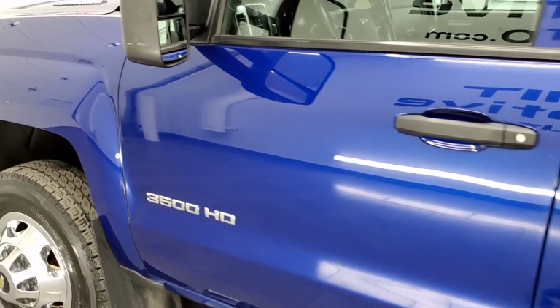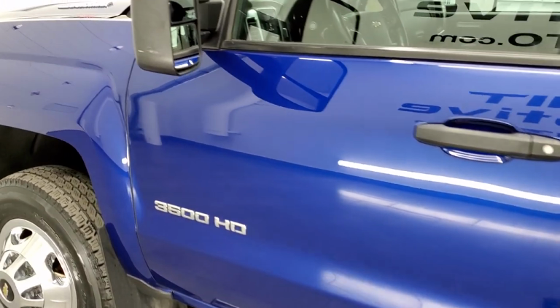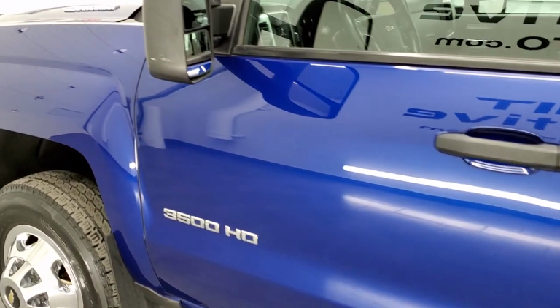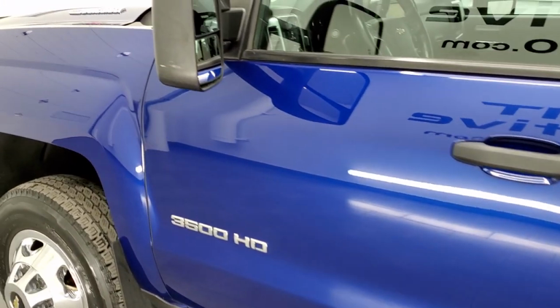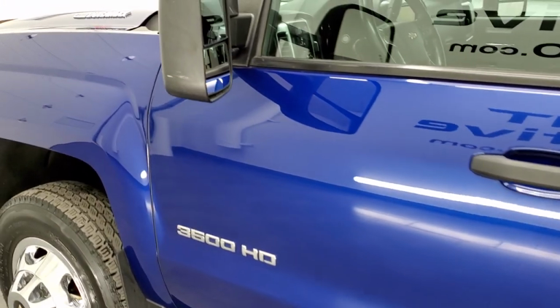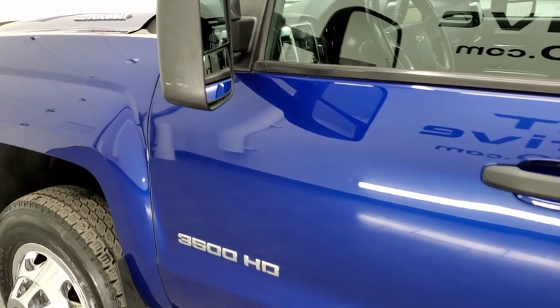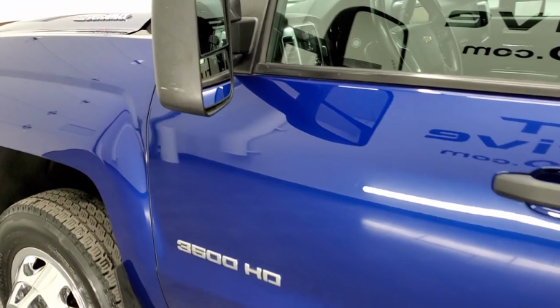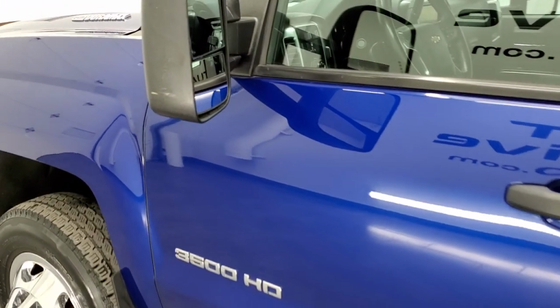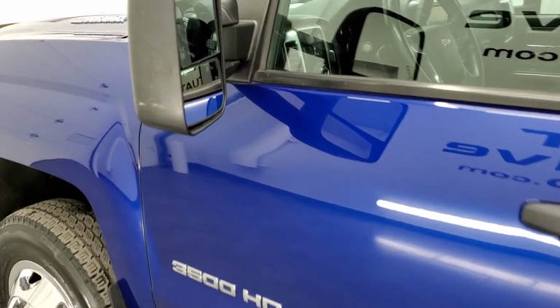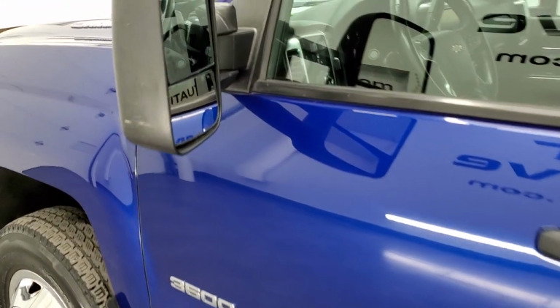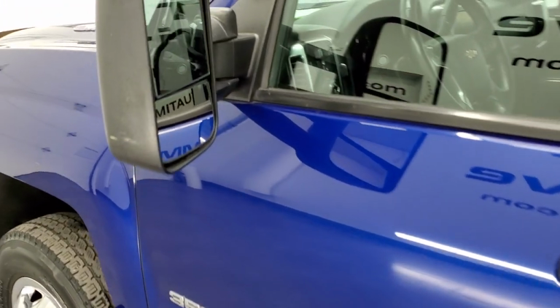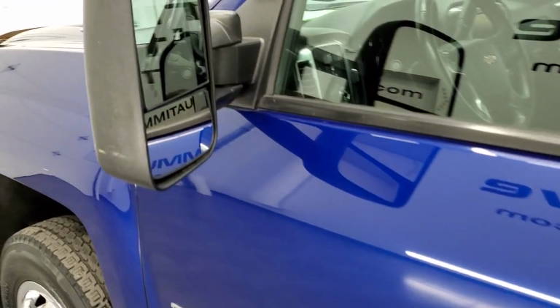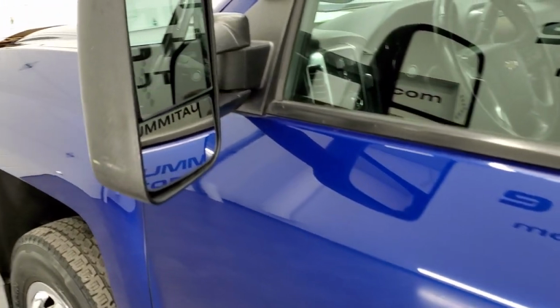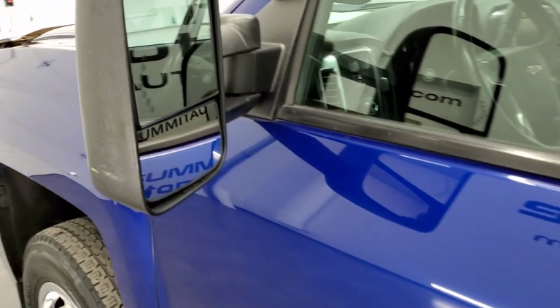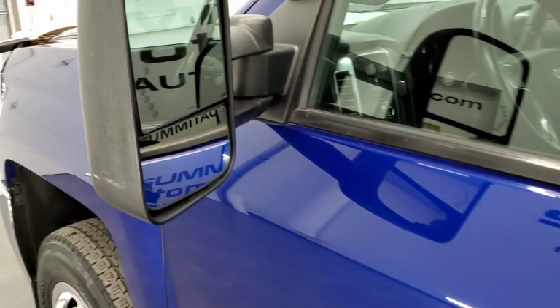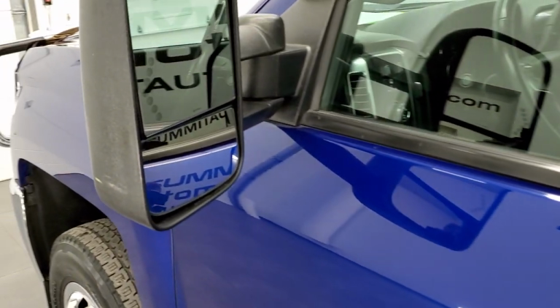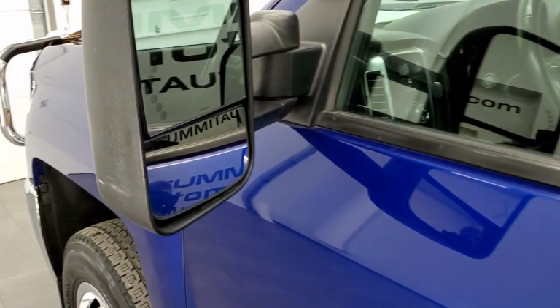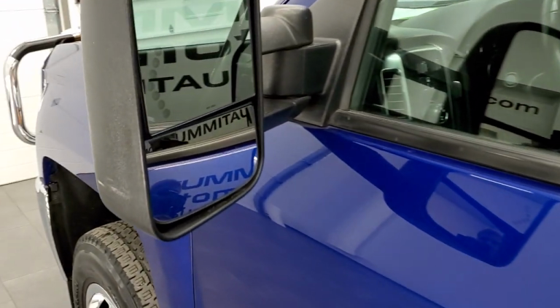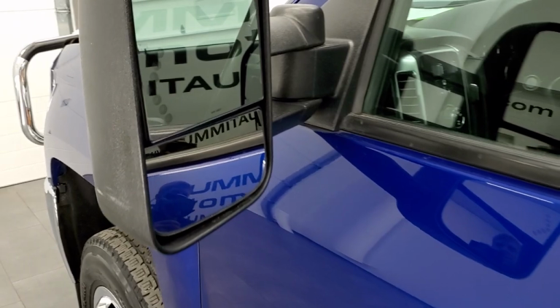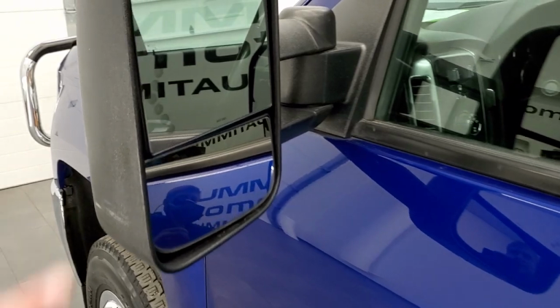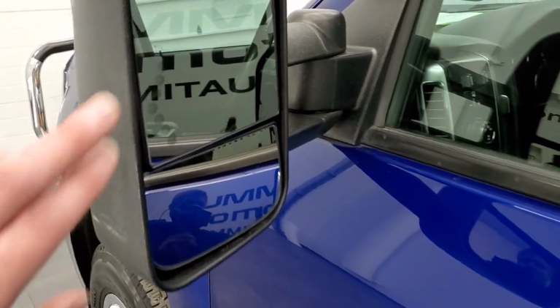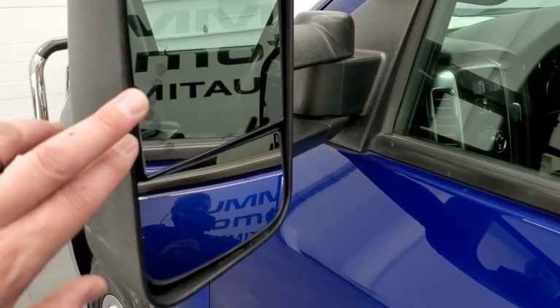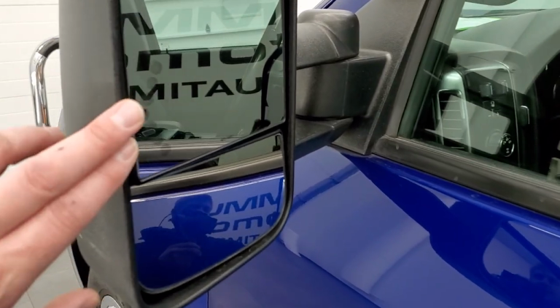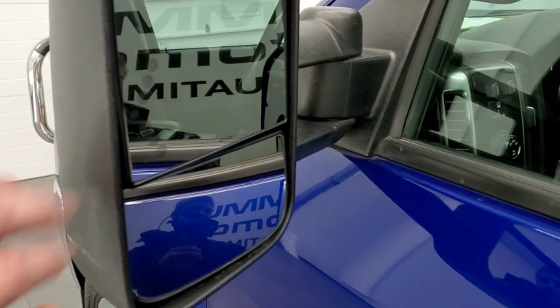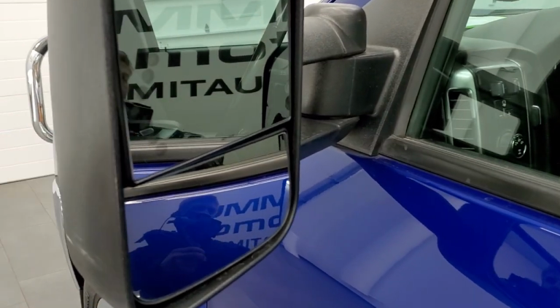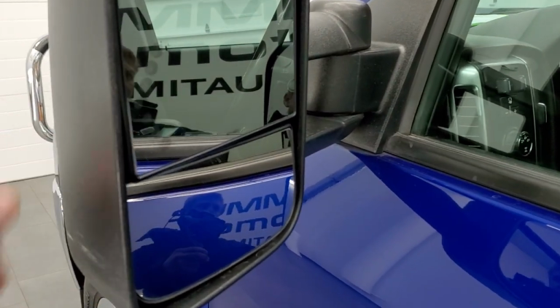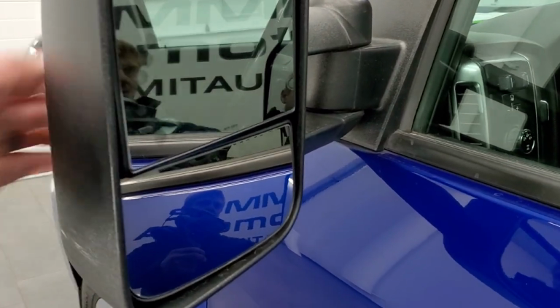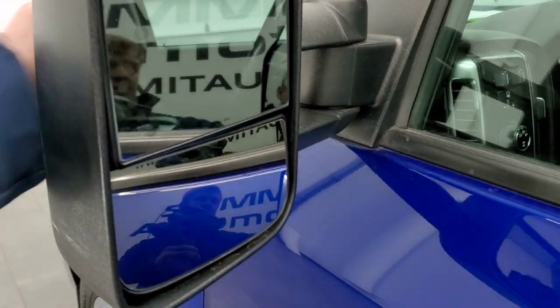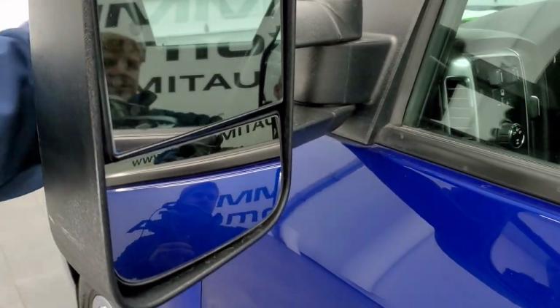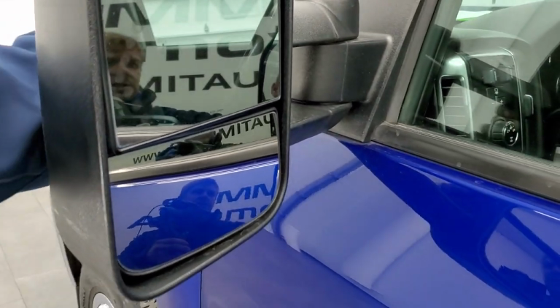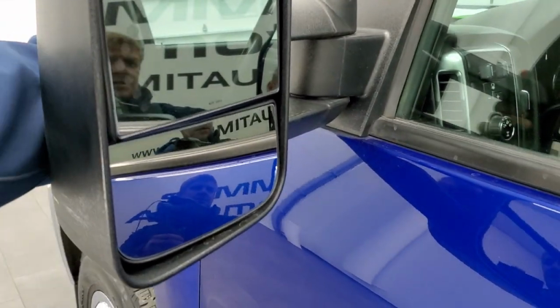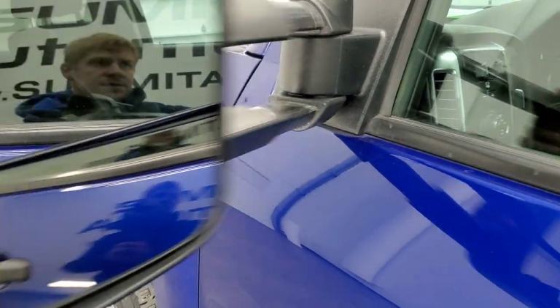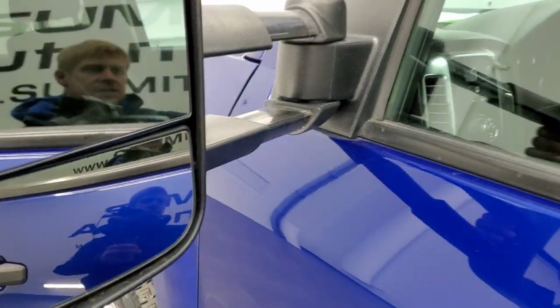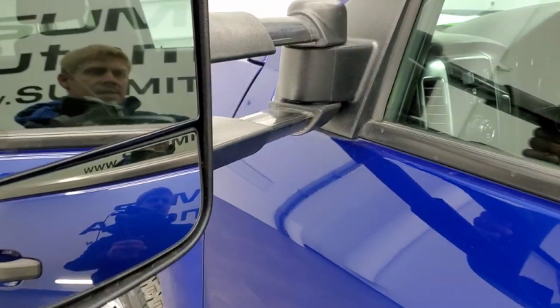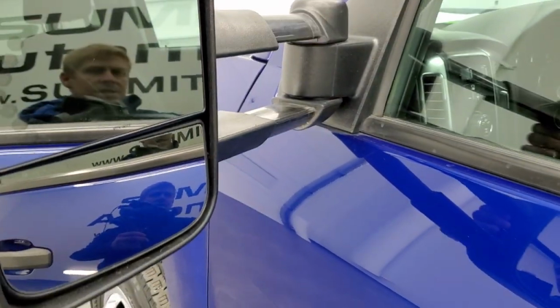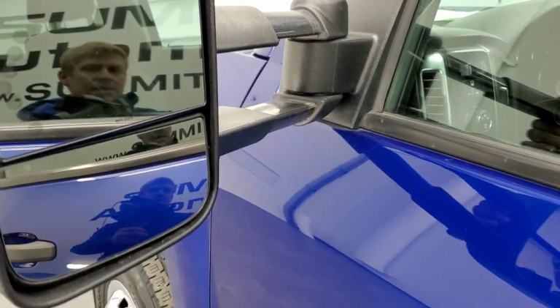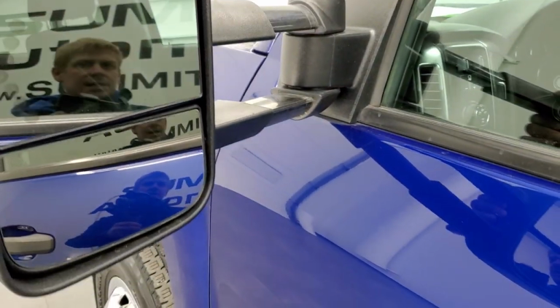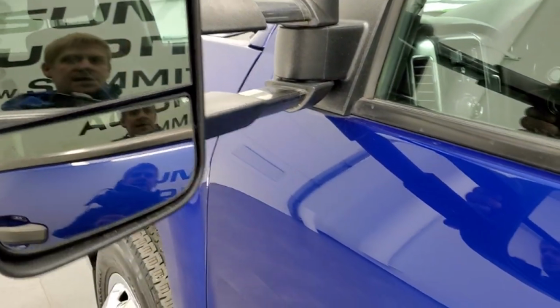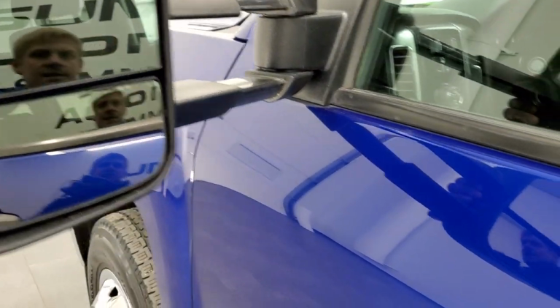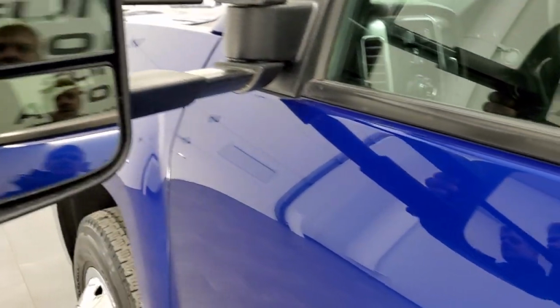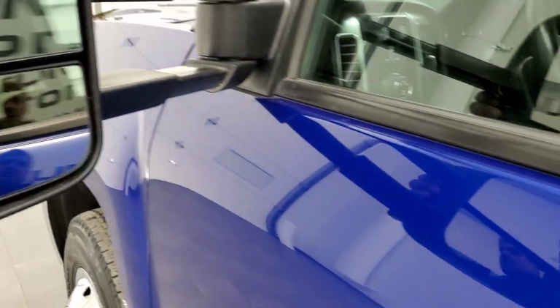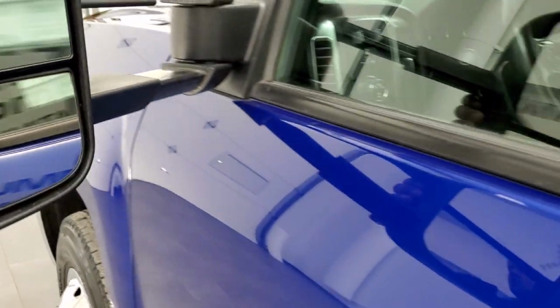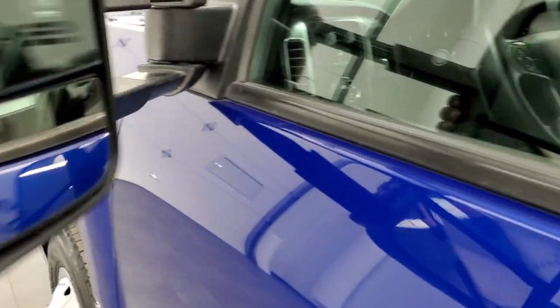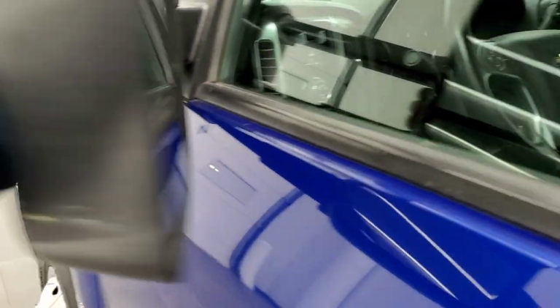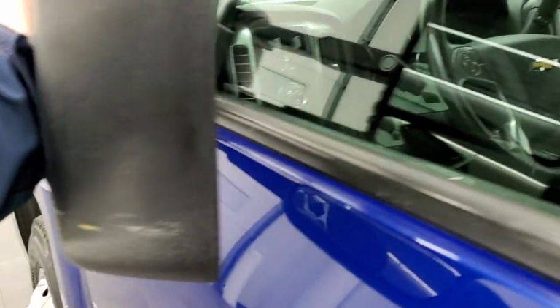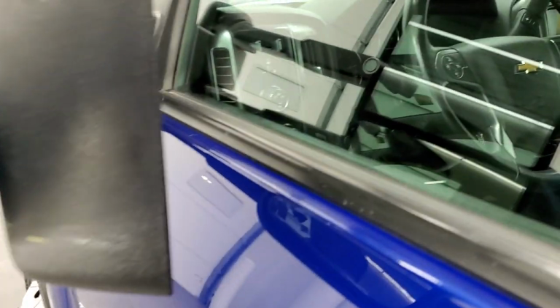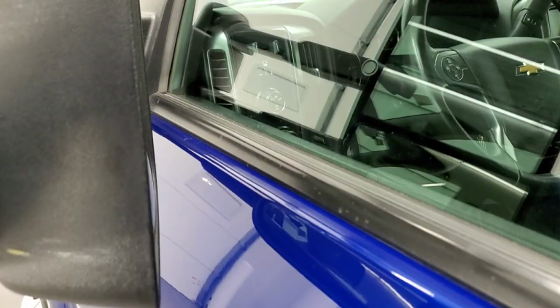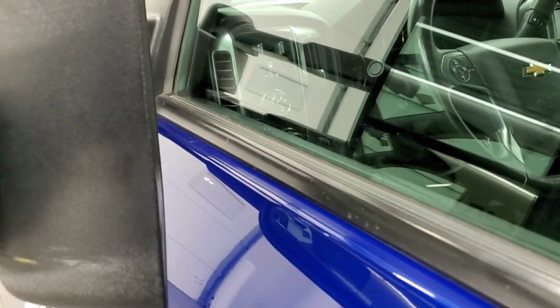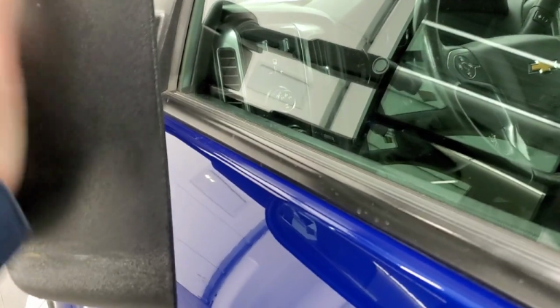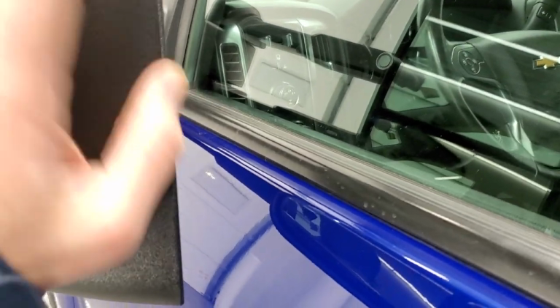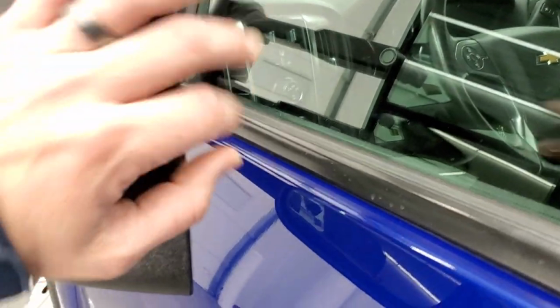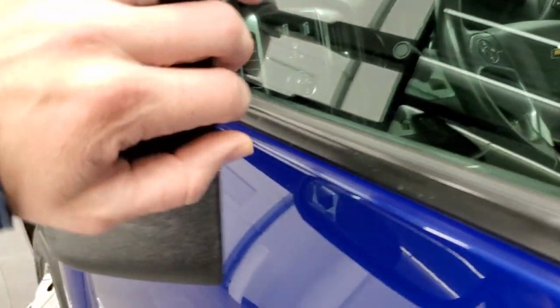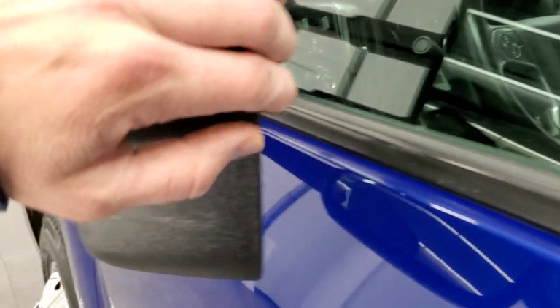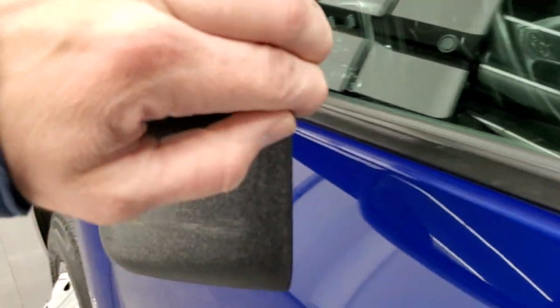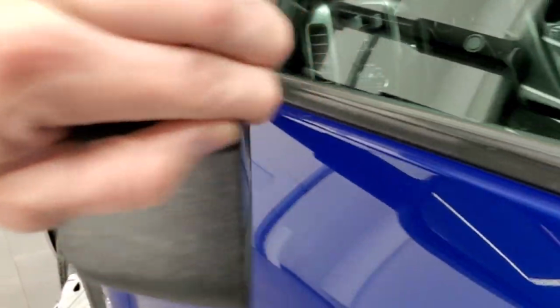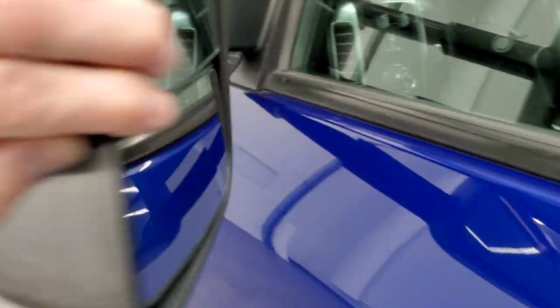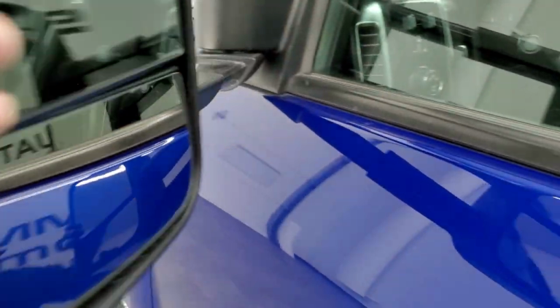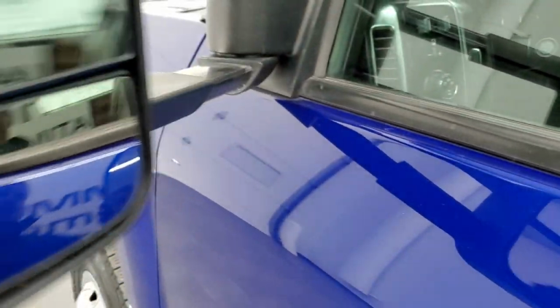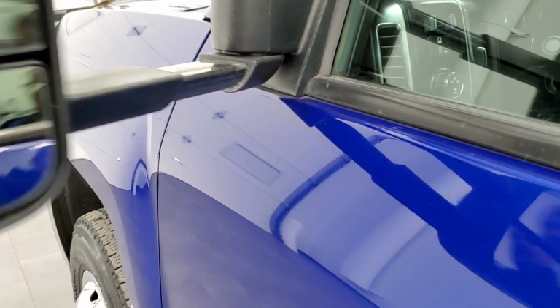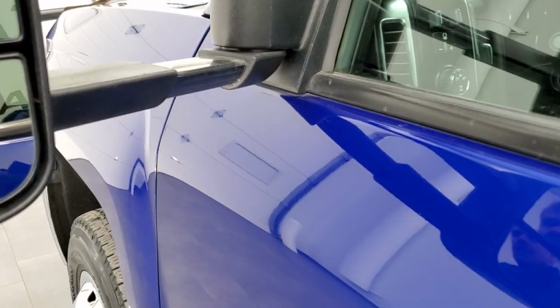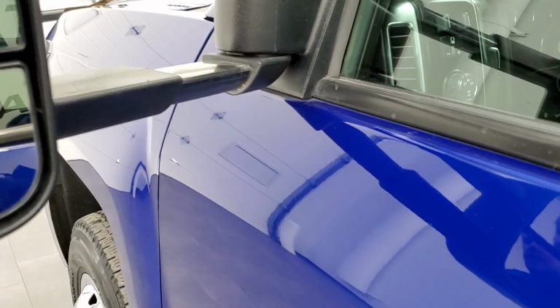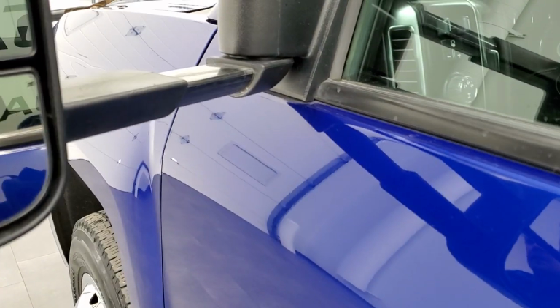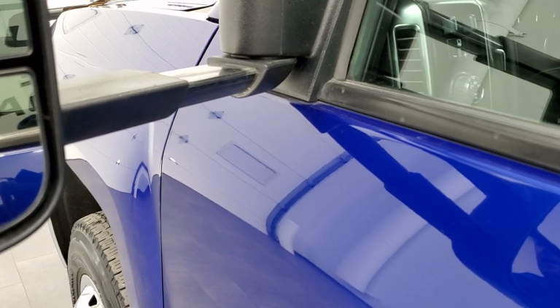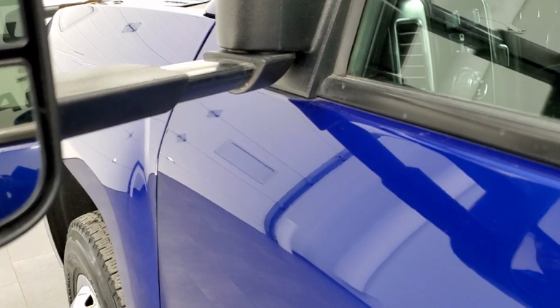This one does come with the telescopic tow mirrors. They have built-in directional signals. They telescope out and fold in like that.